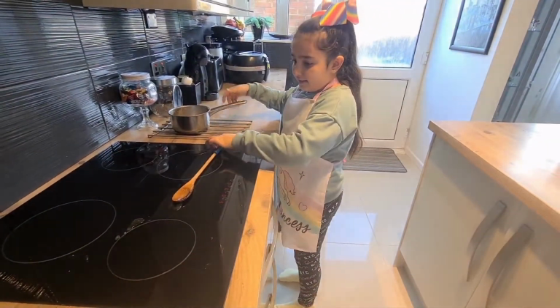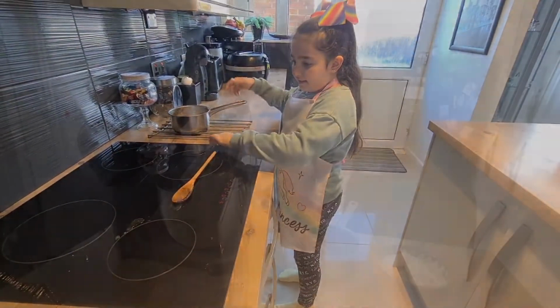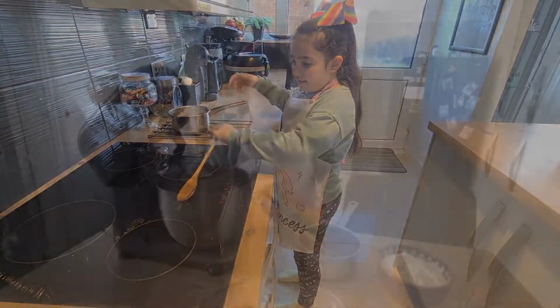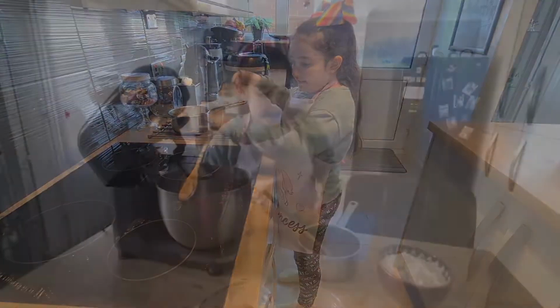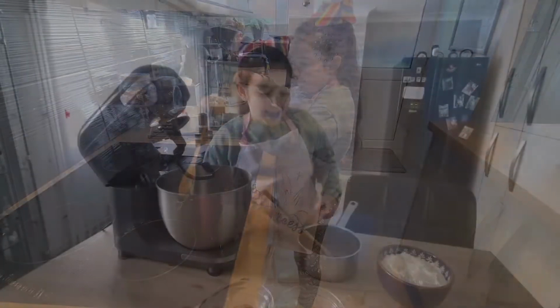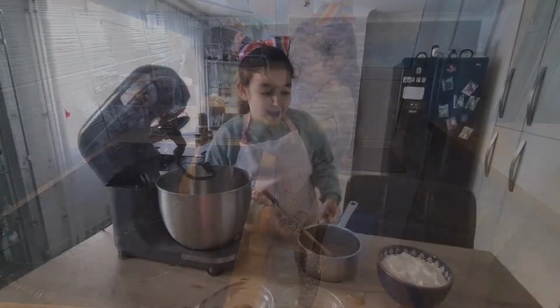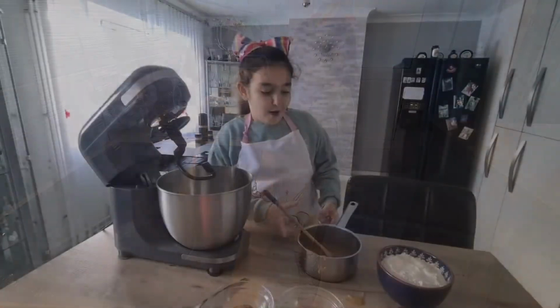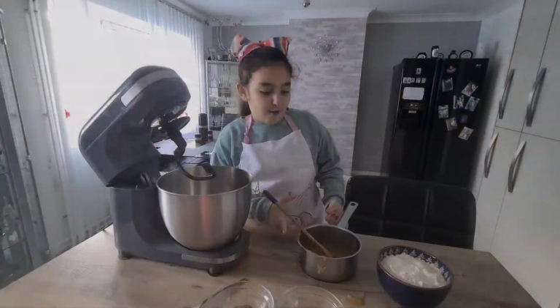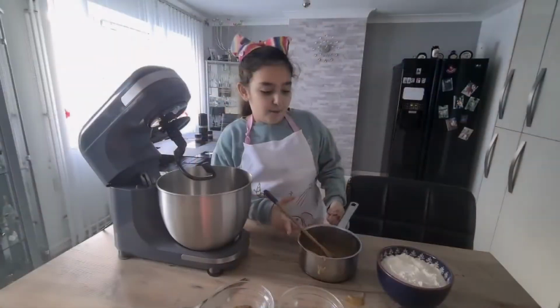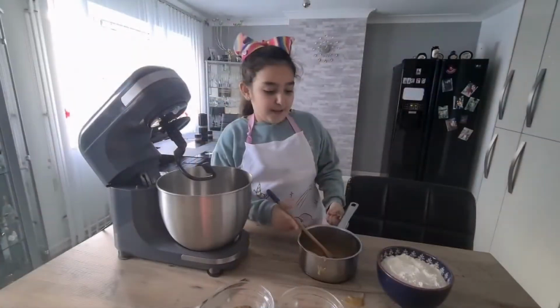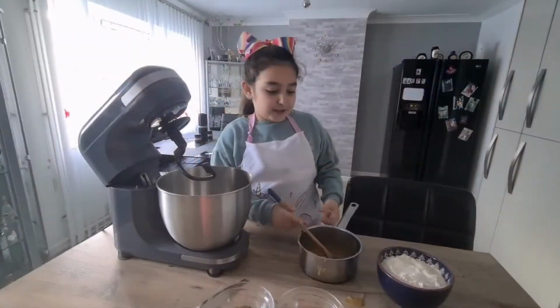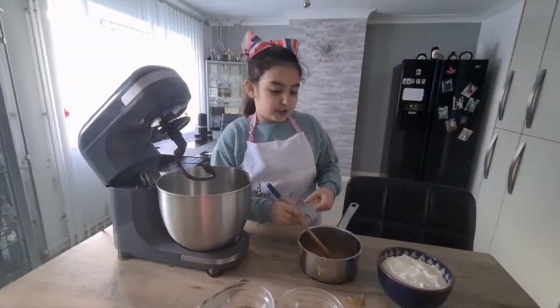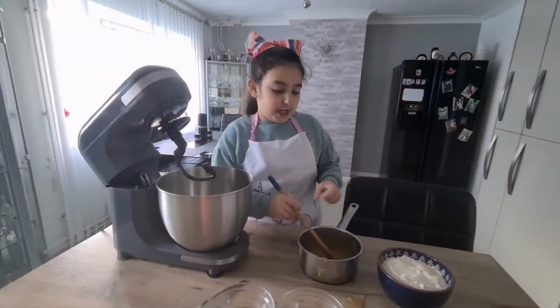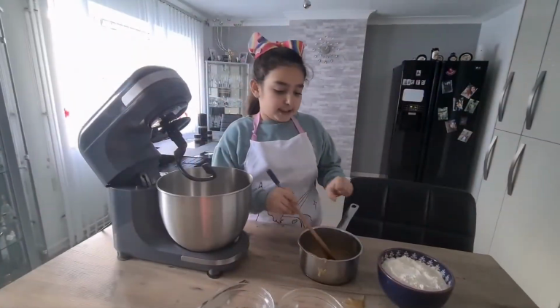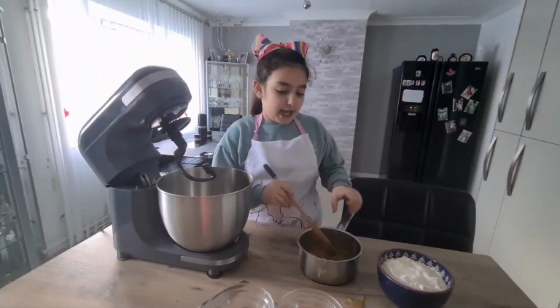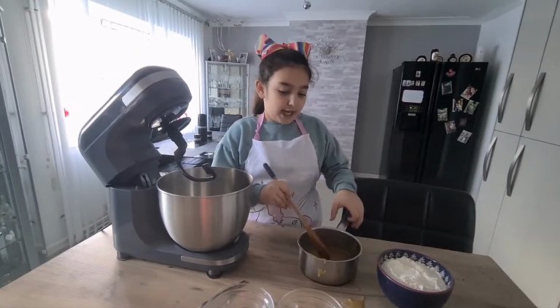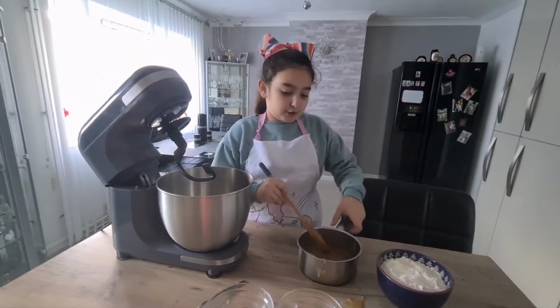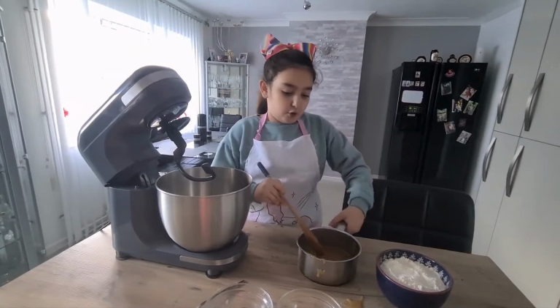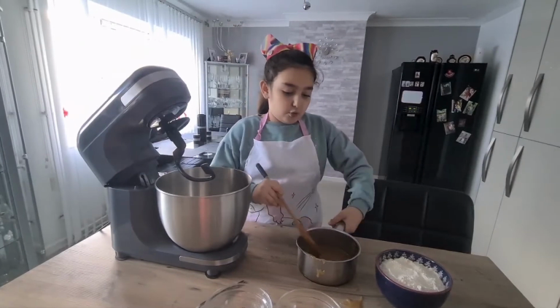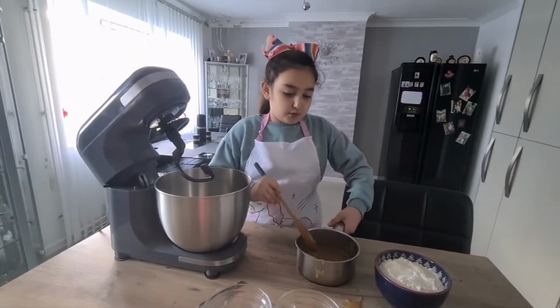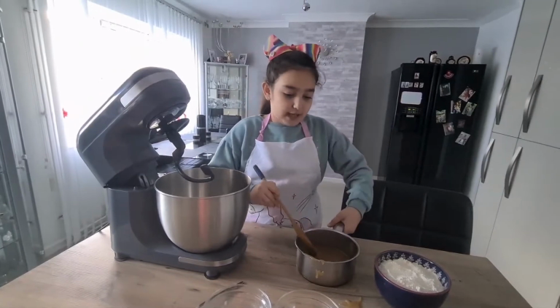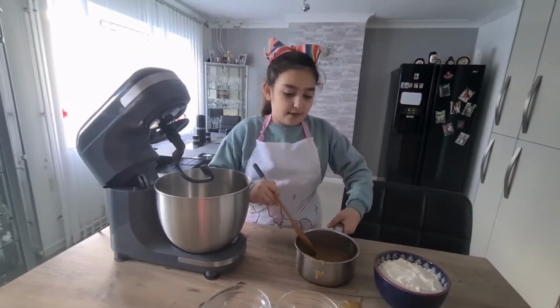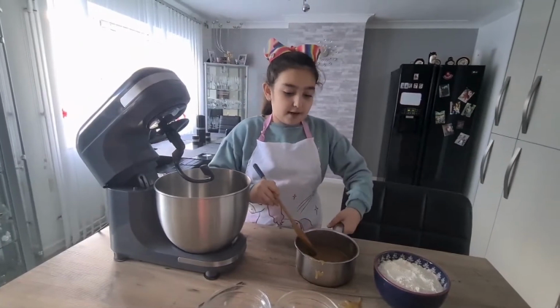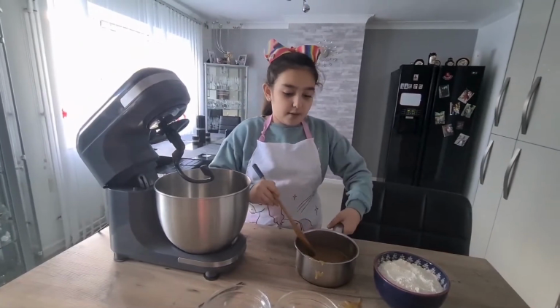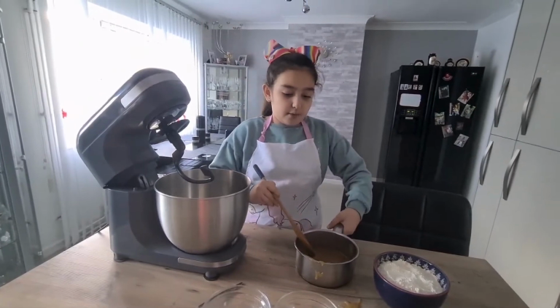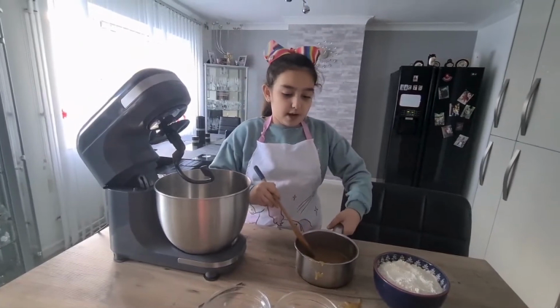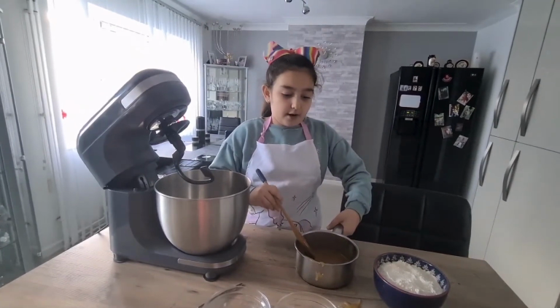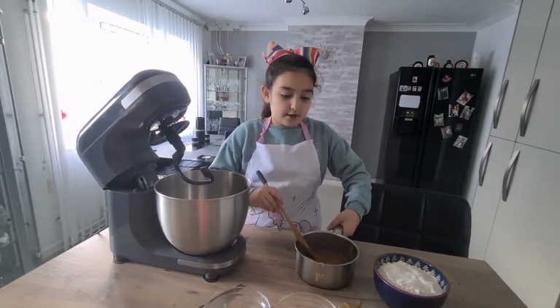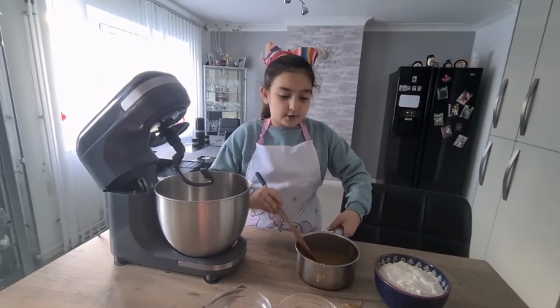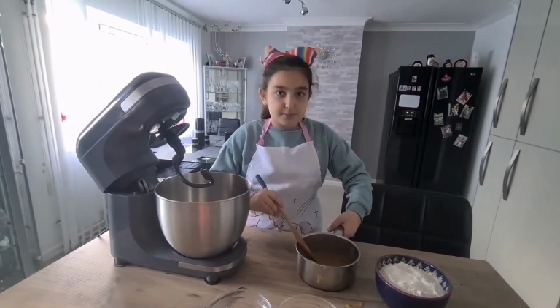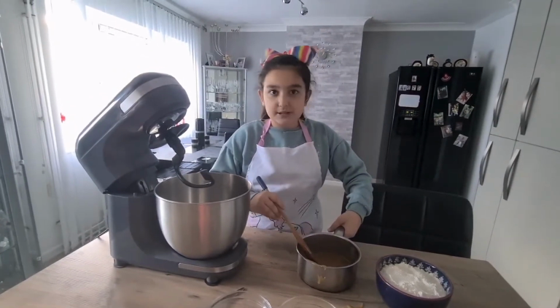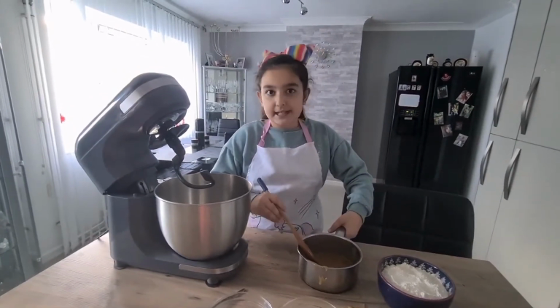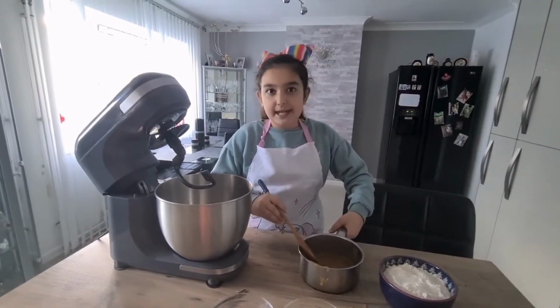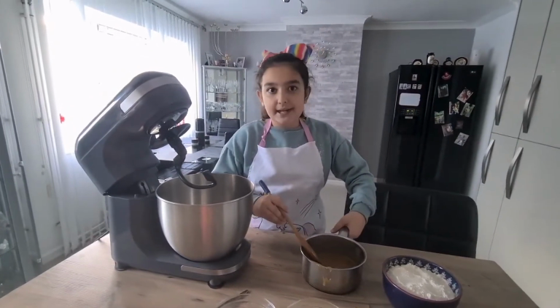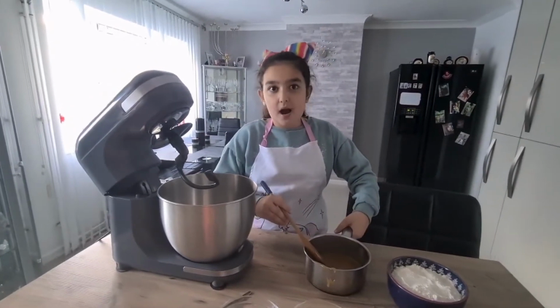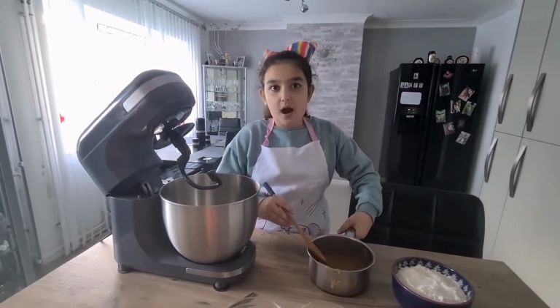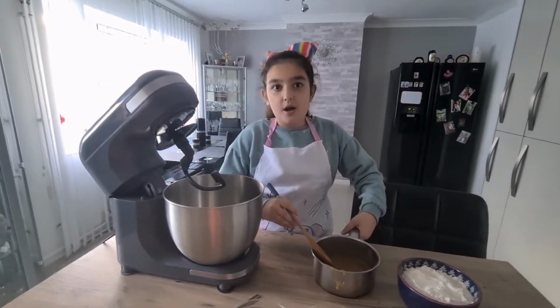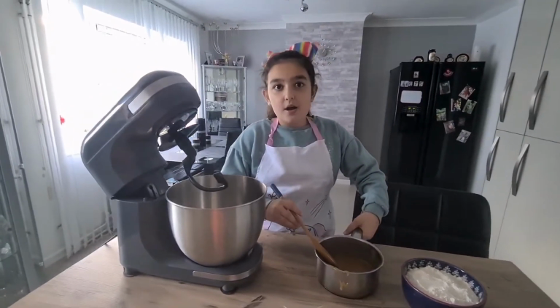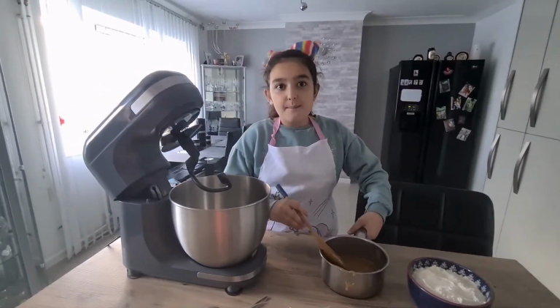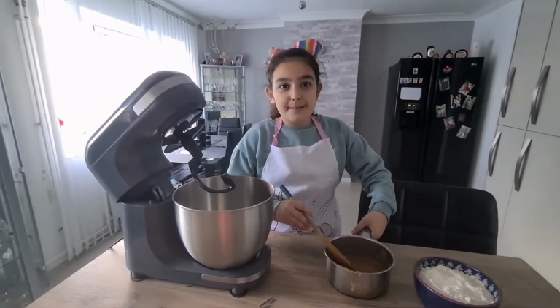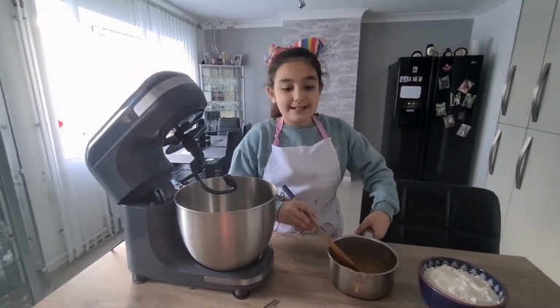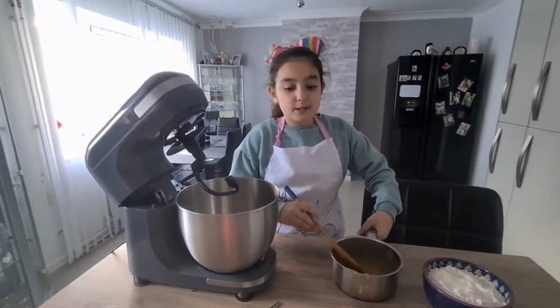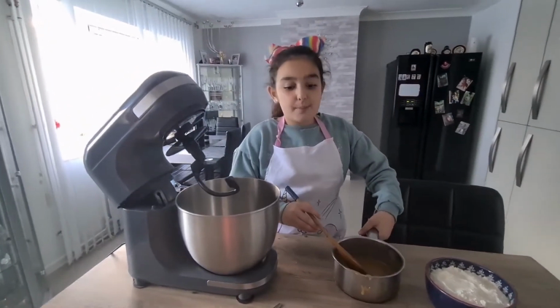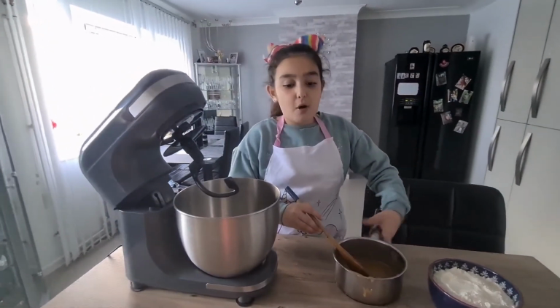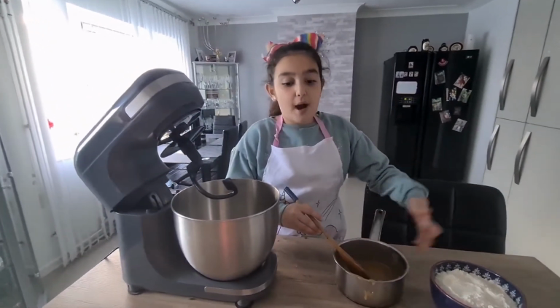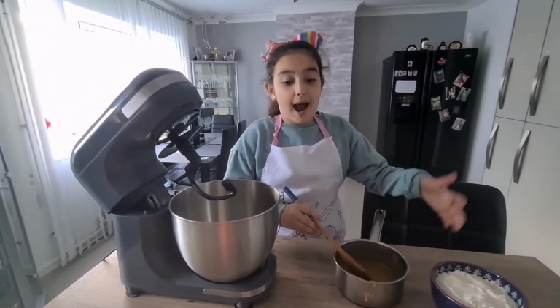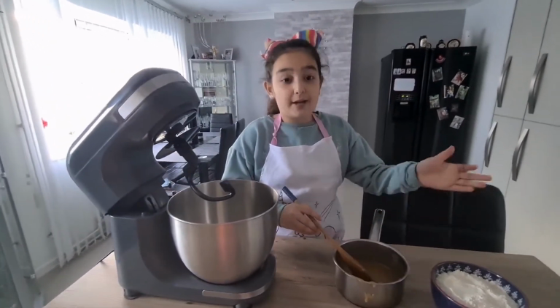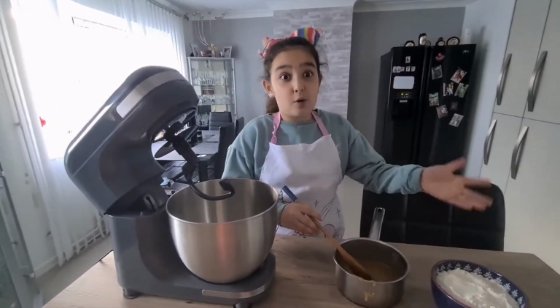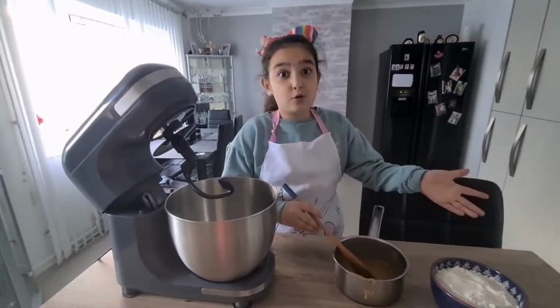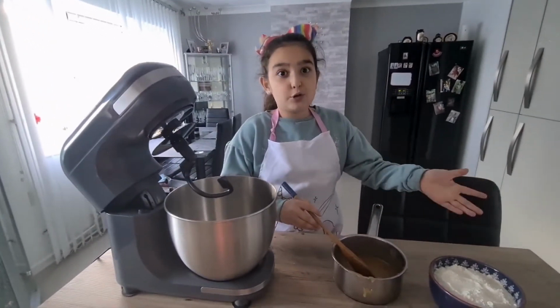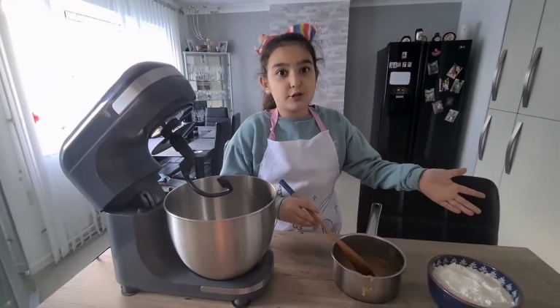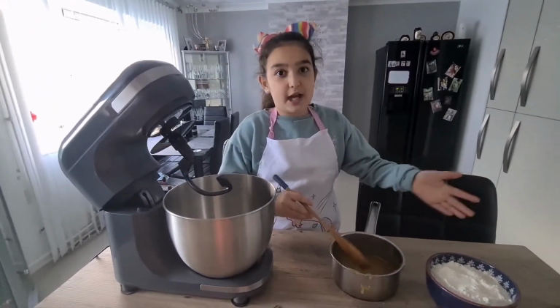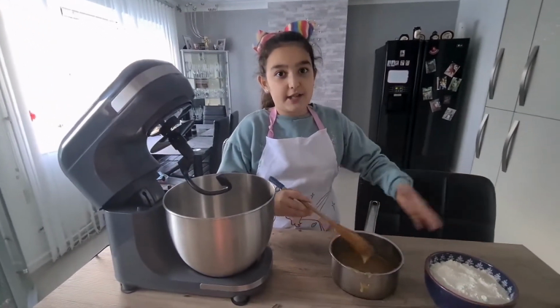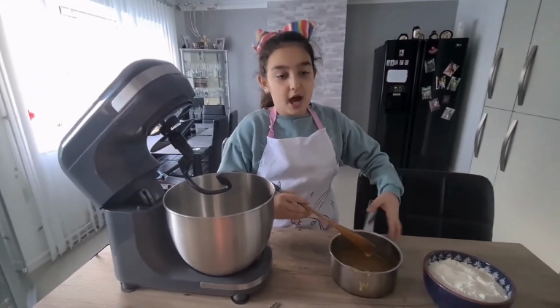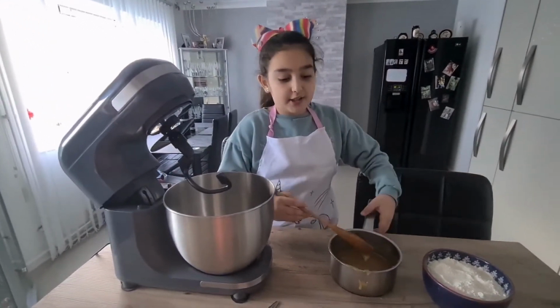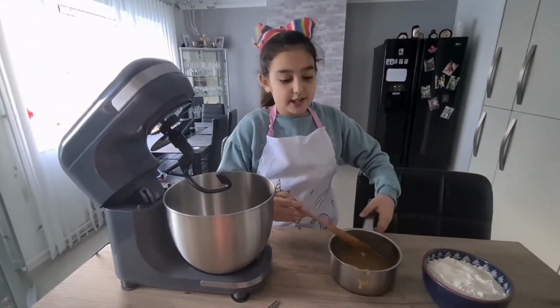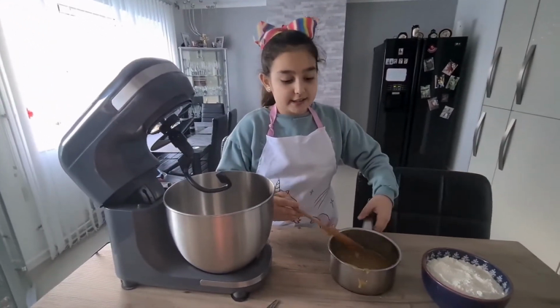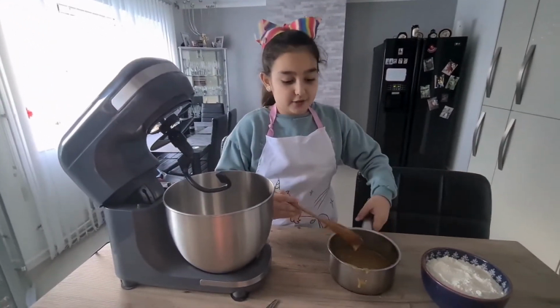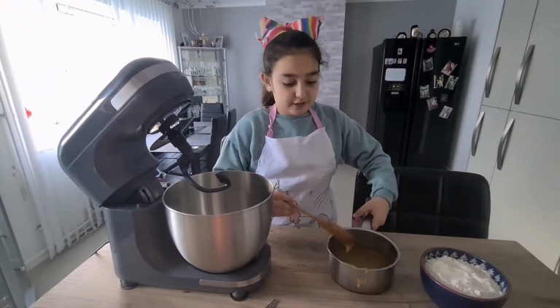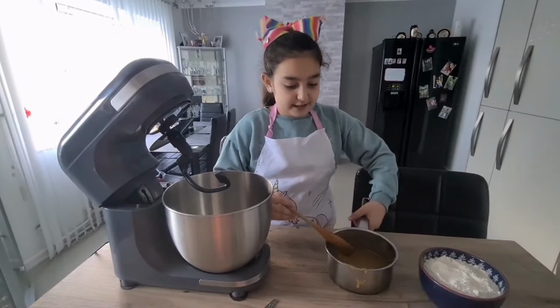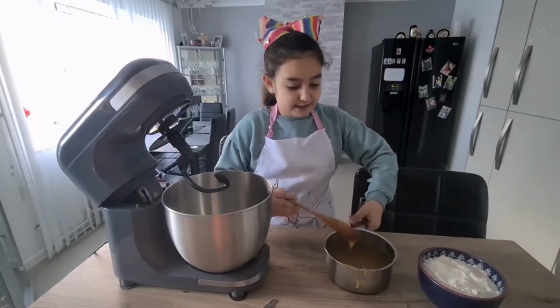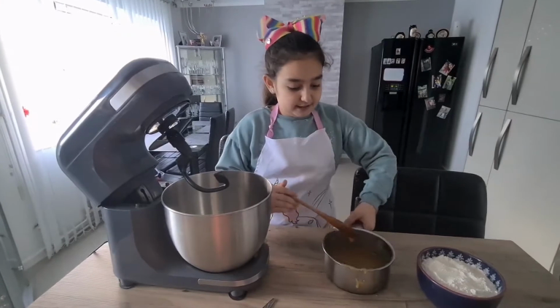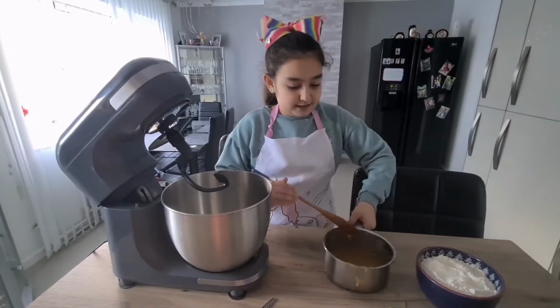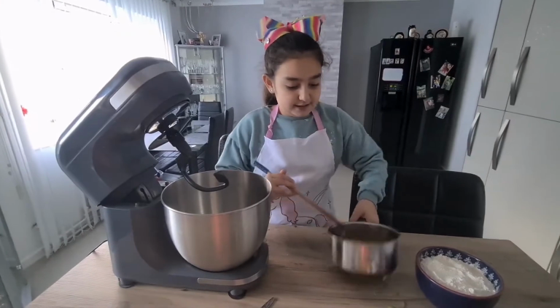Now our mixture has cooled down and we are going to put it in our mixer bowl along with the other ingredients.